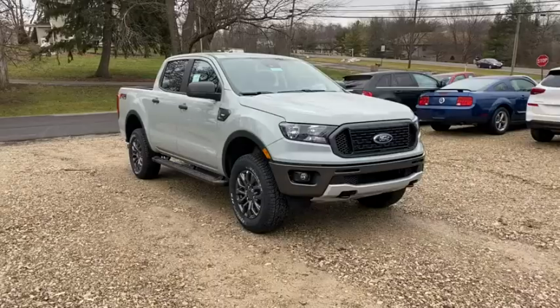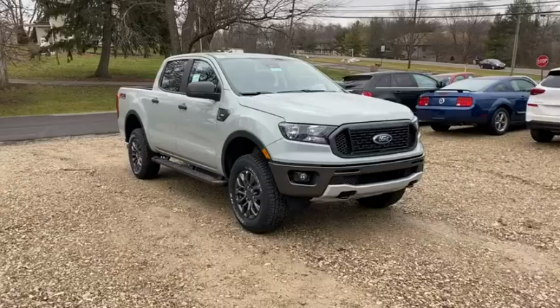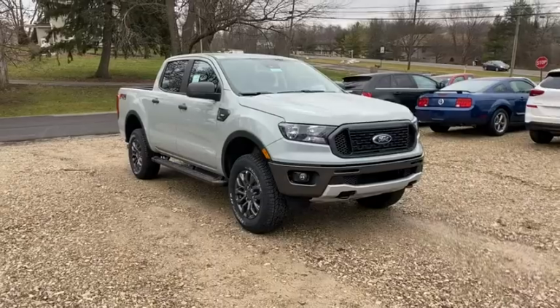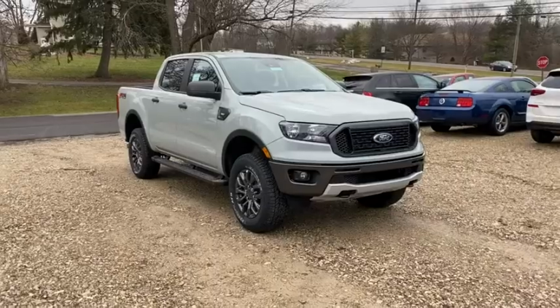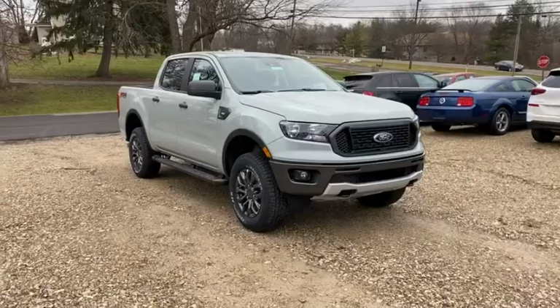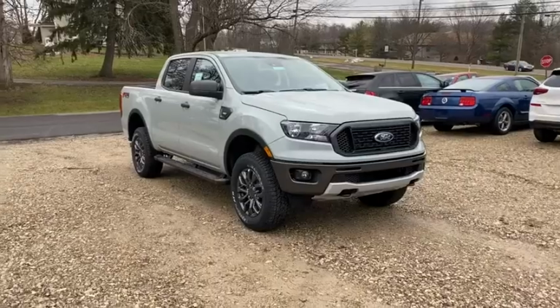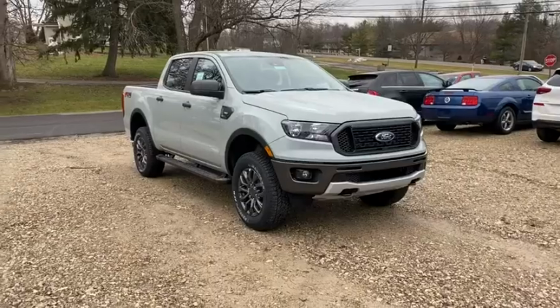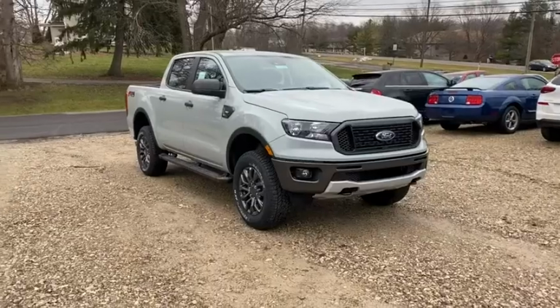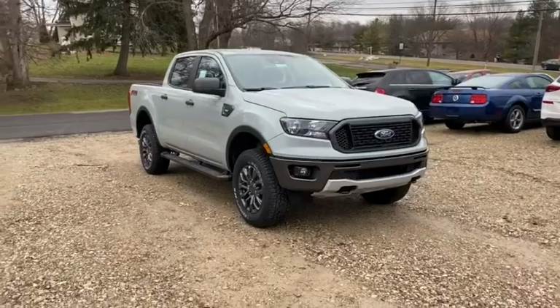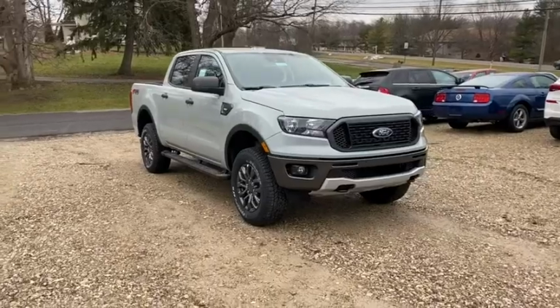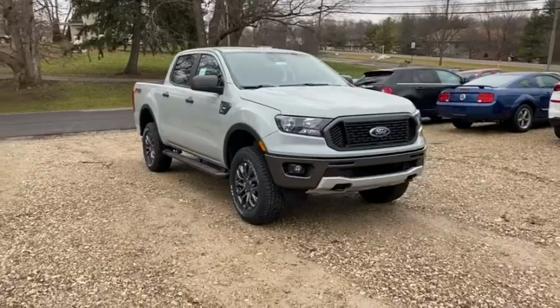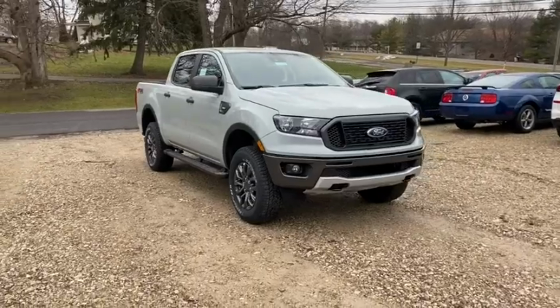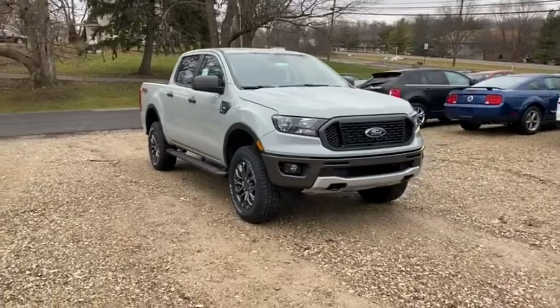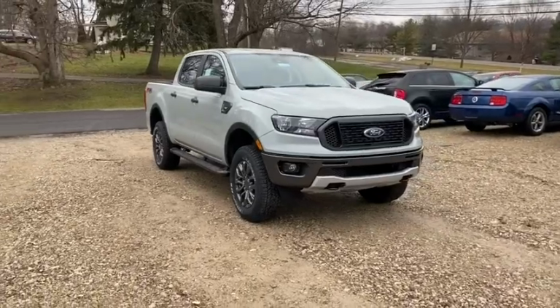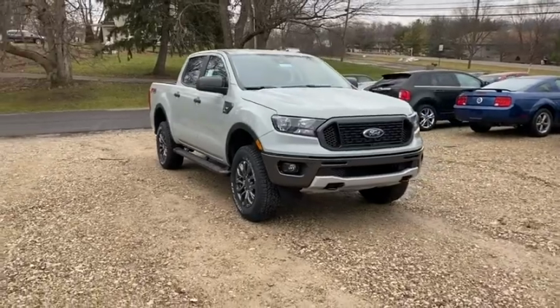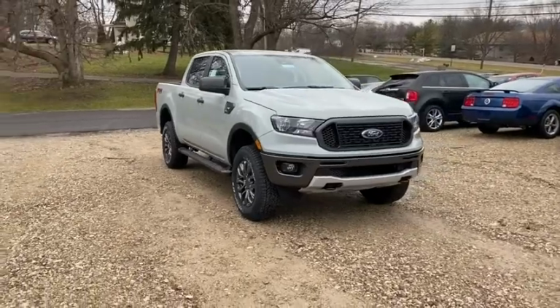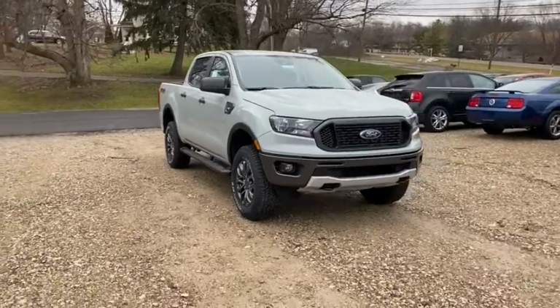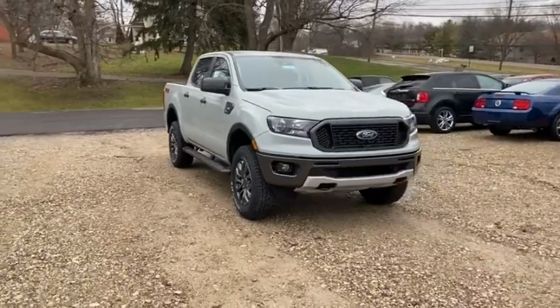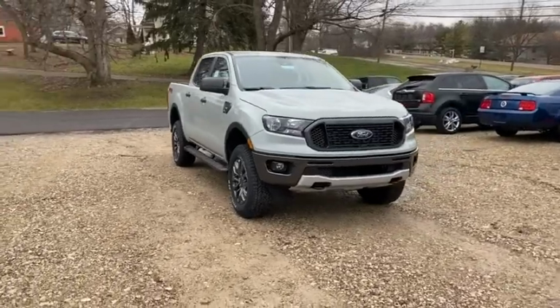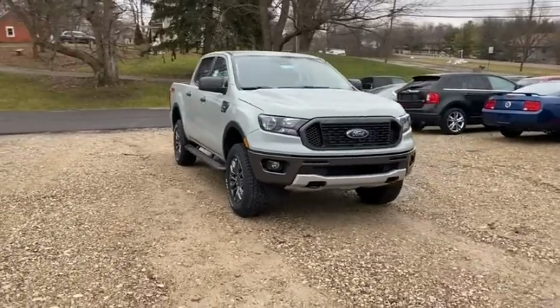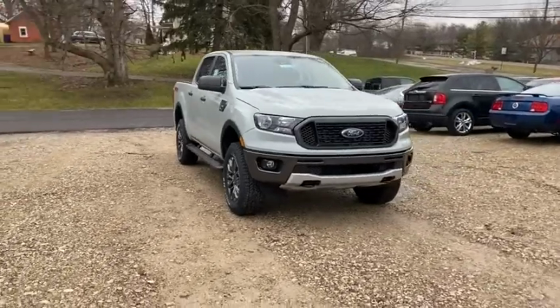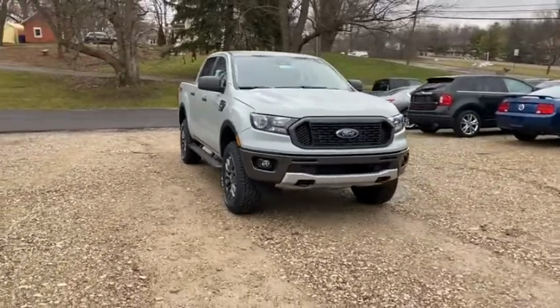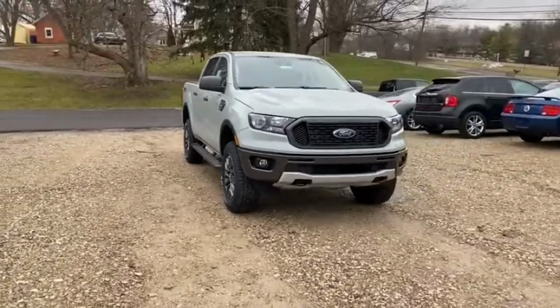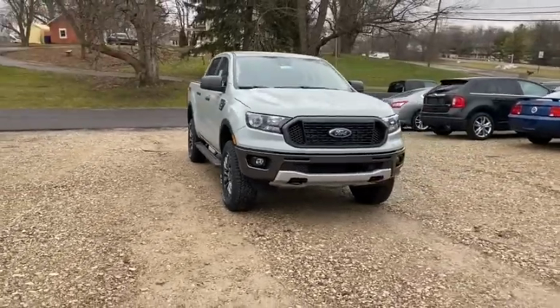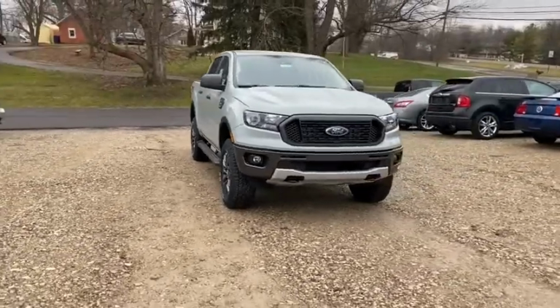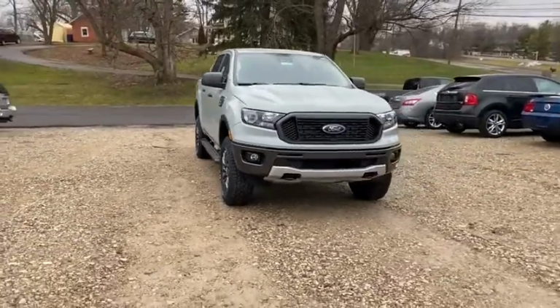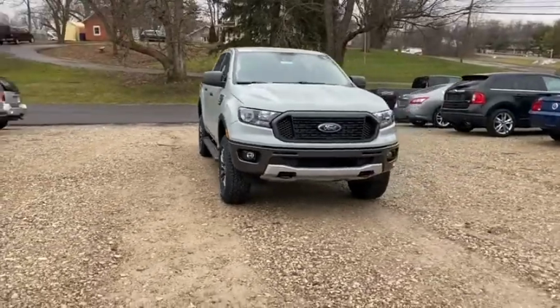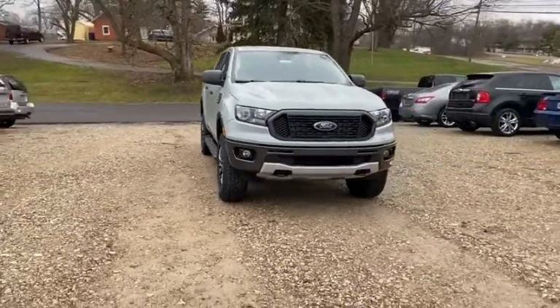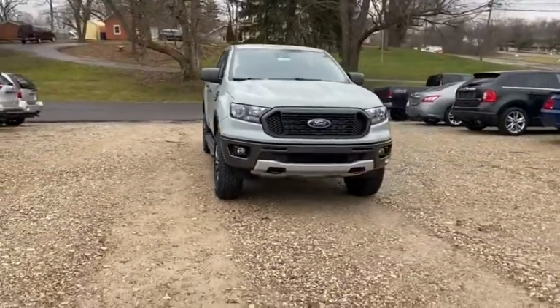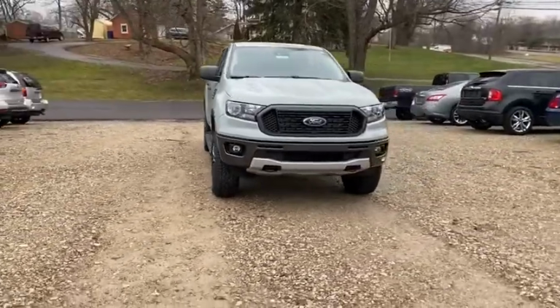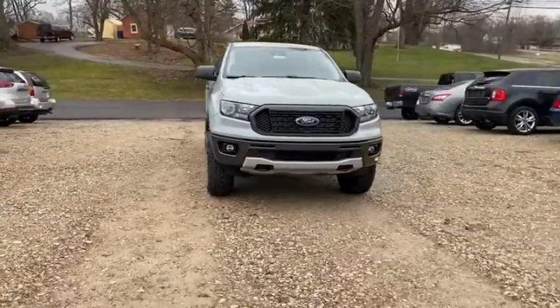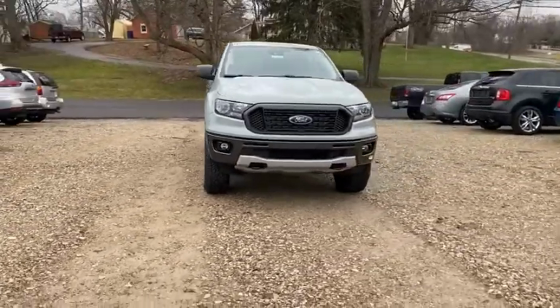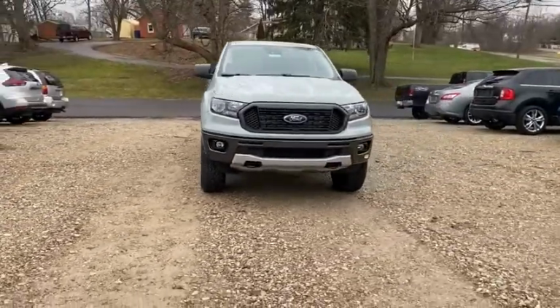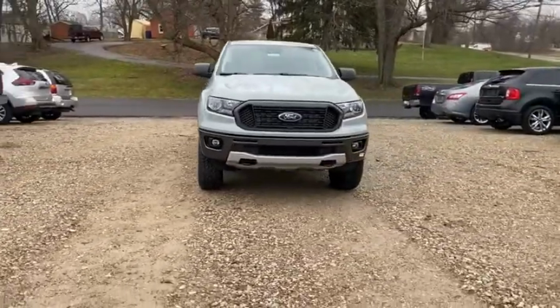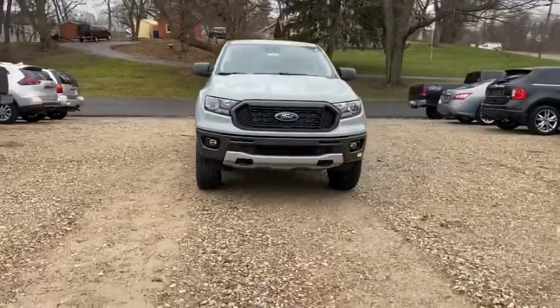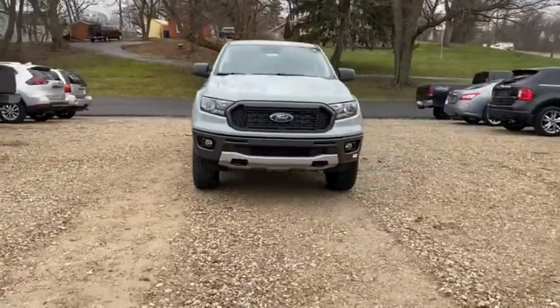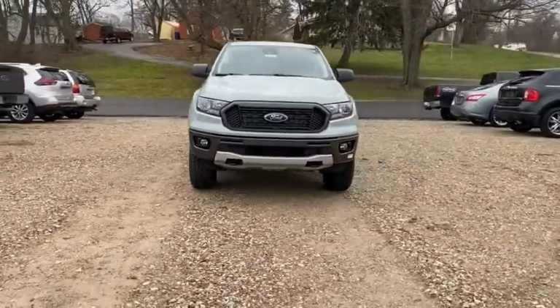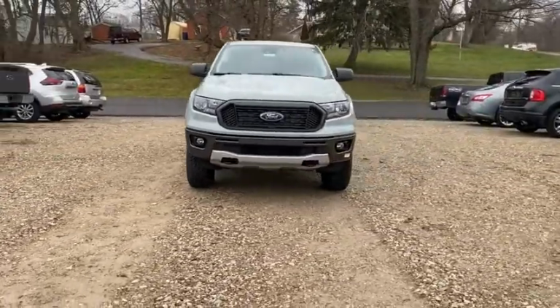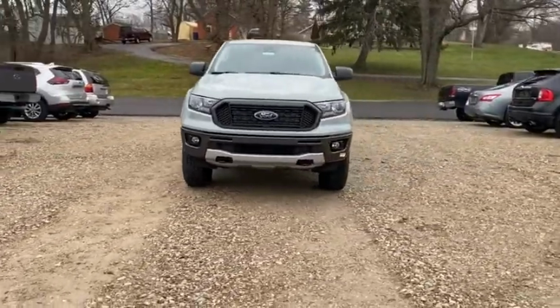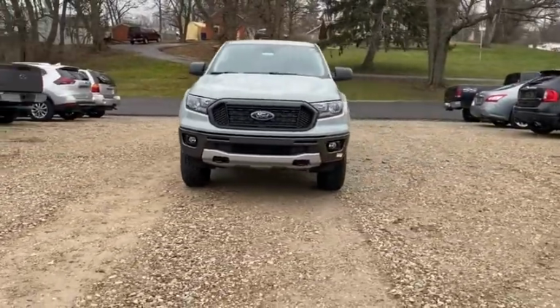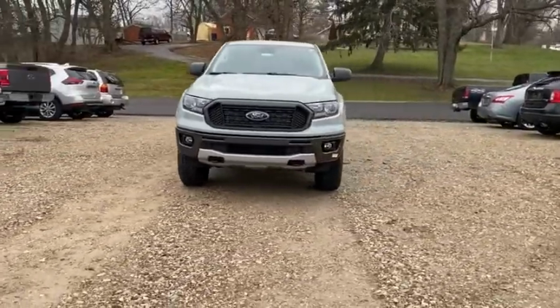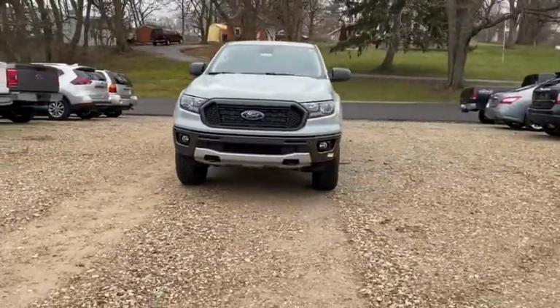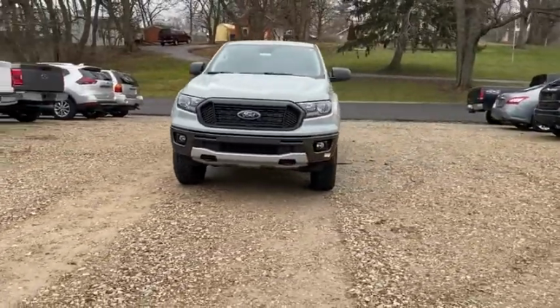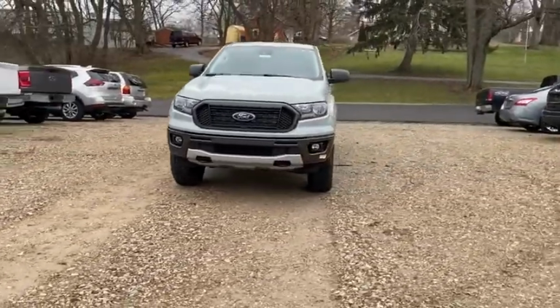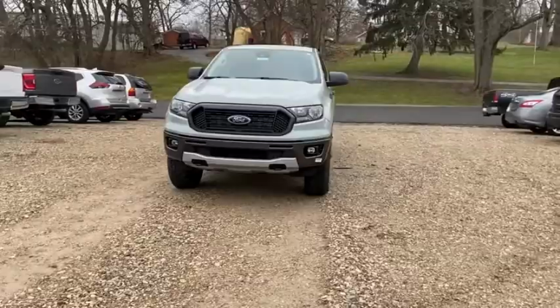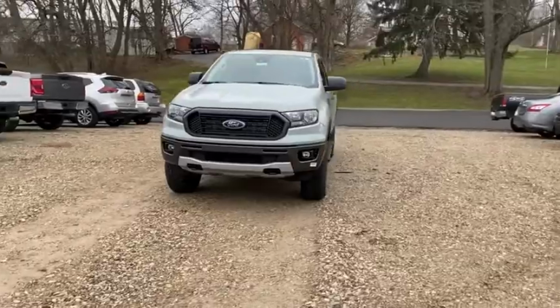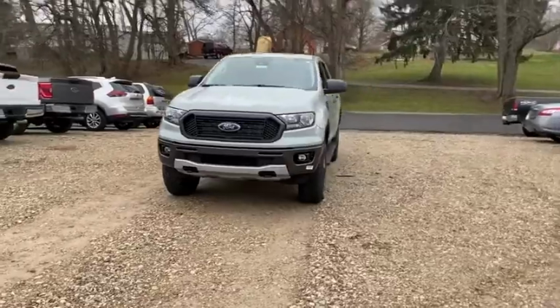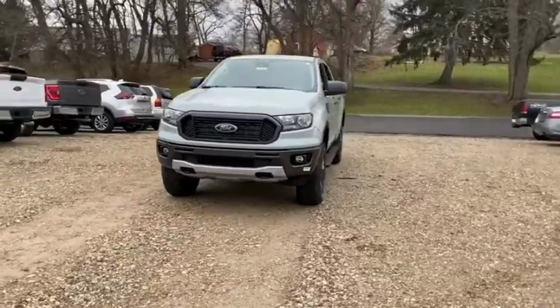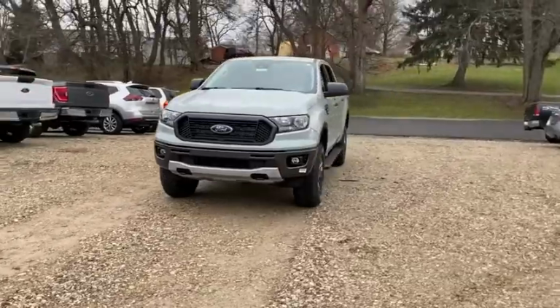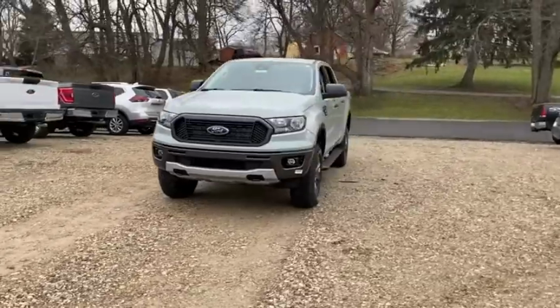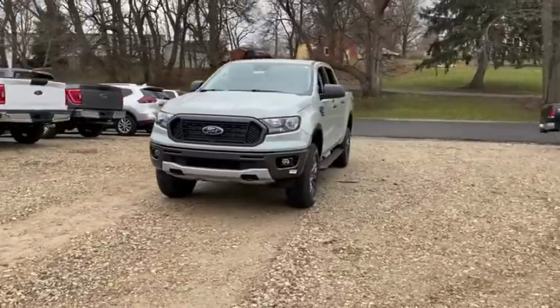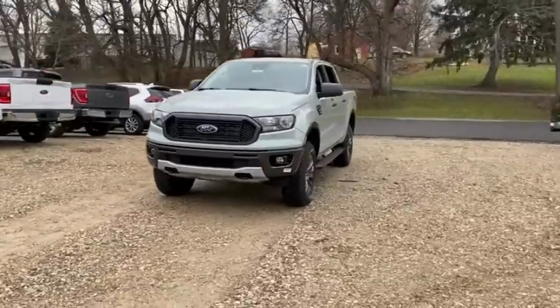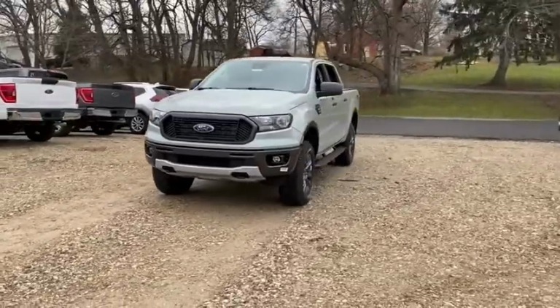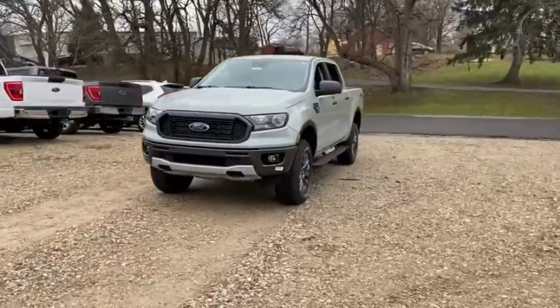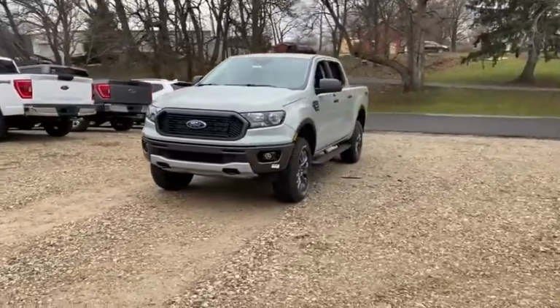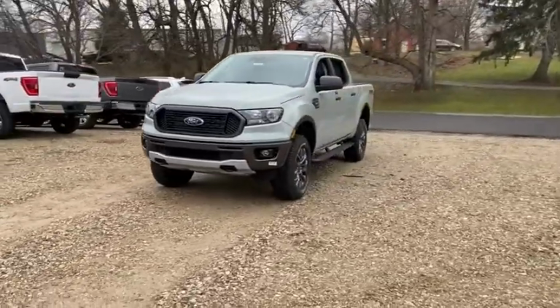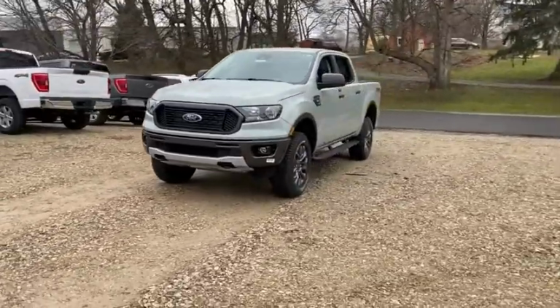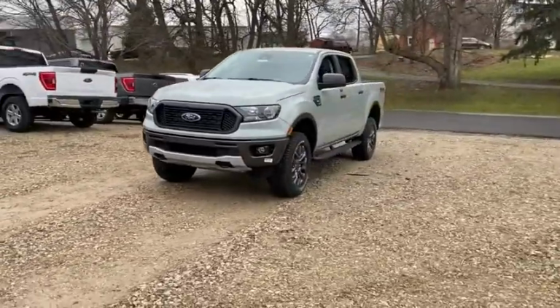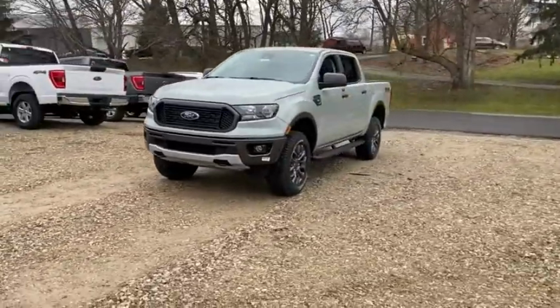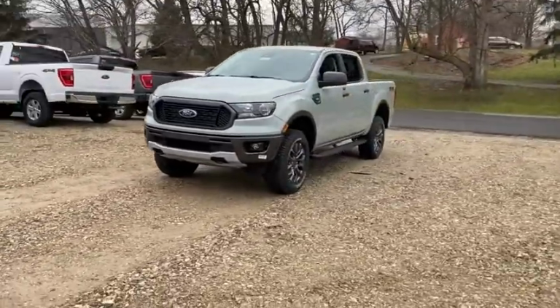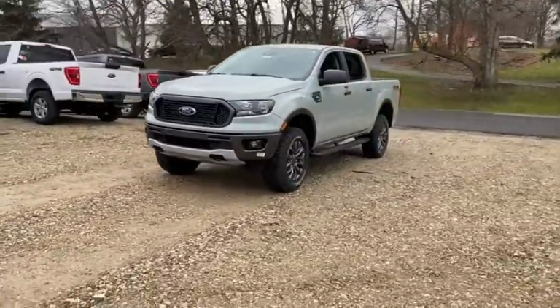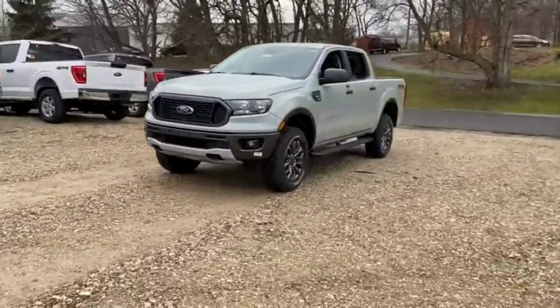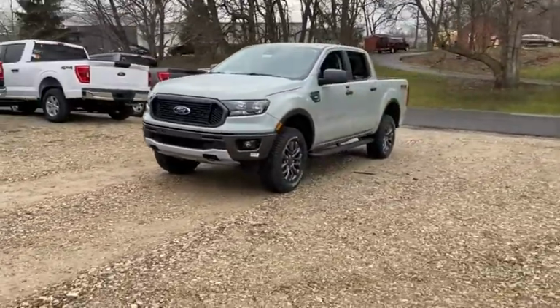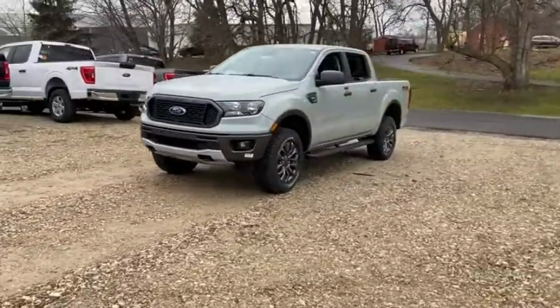Looking for the right vehicle? Check out the 2021 Ford Ranger. Tough inside and out, Ranger proves its mettle.